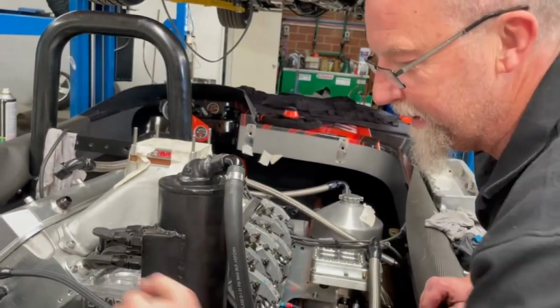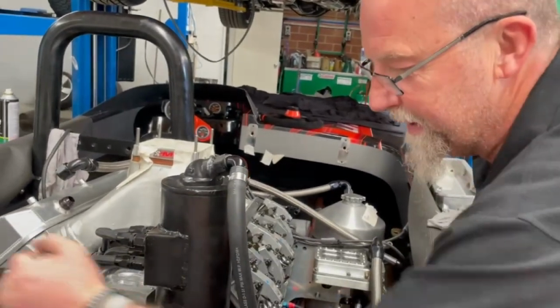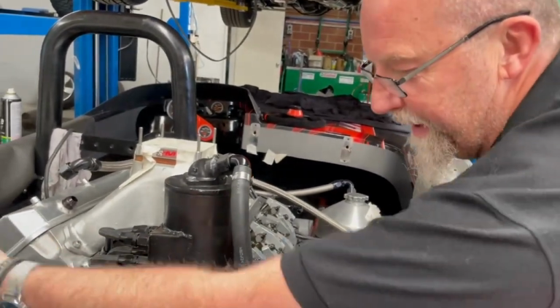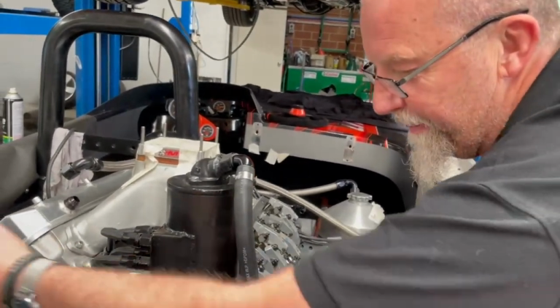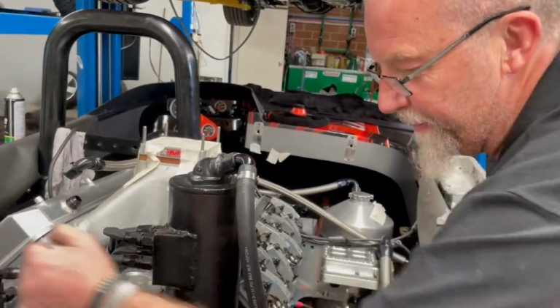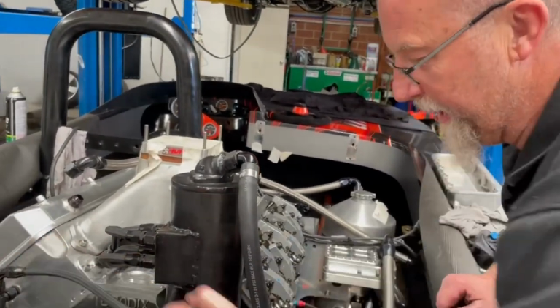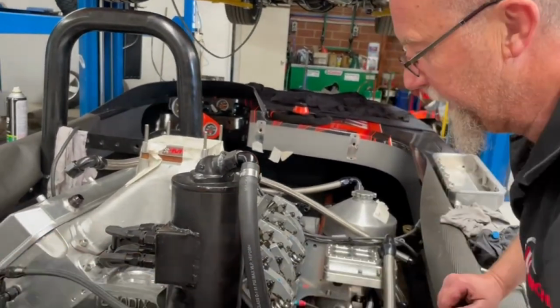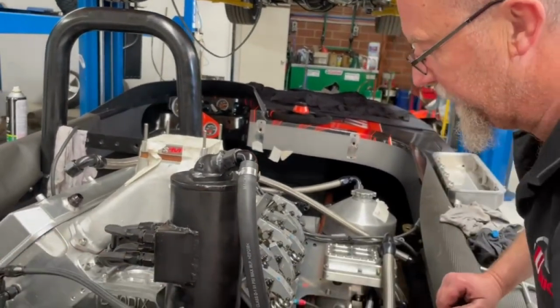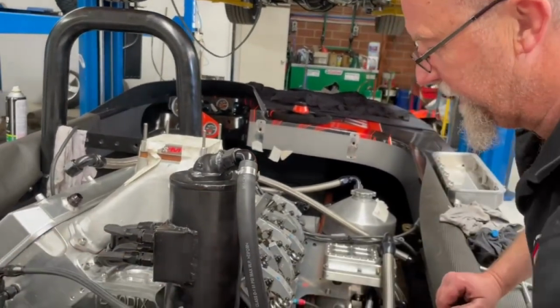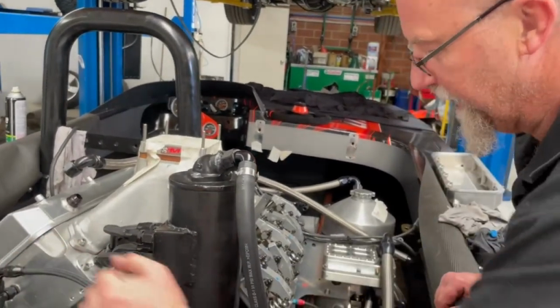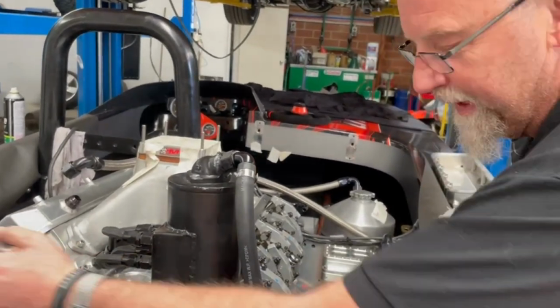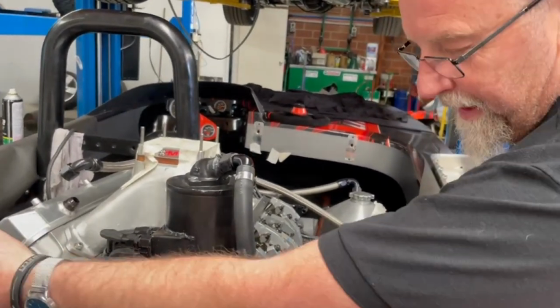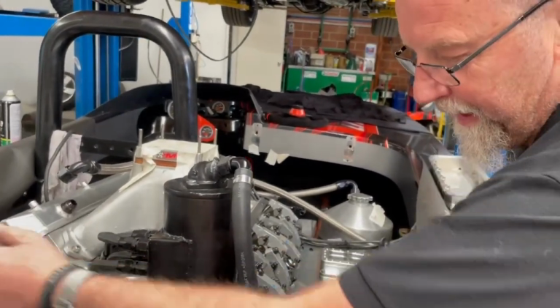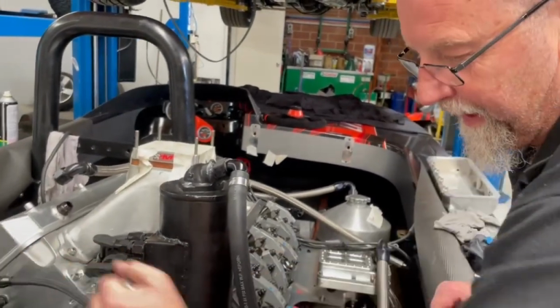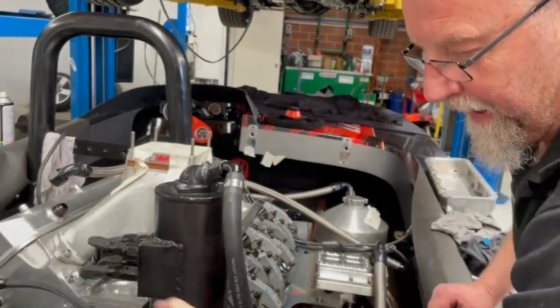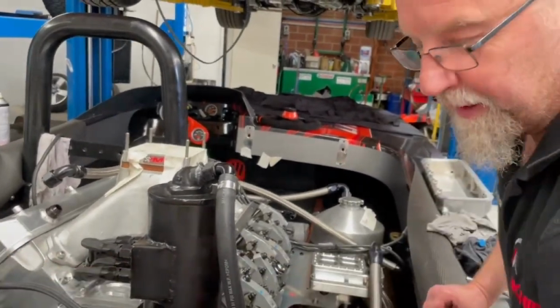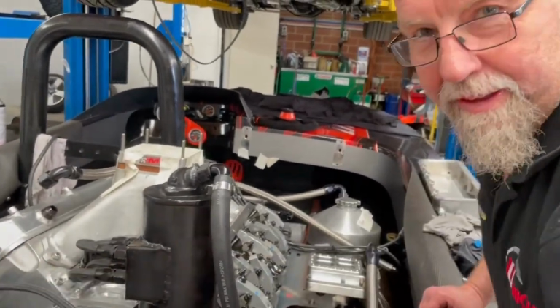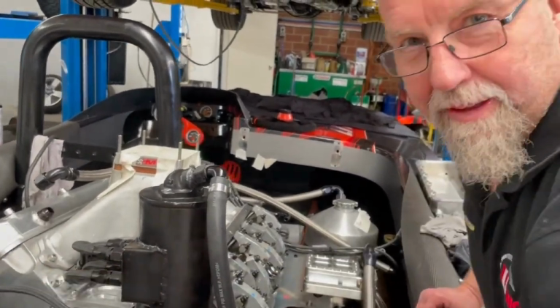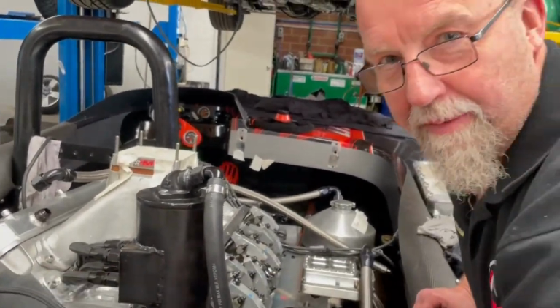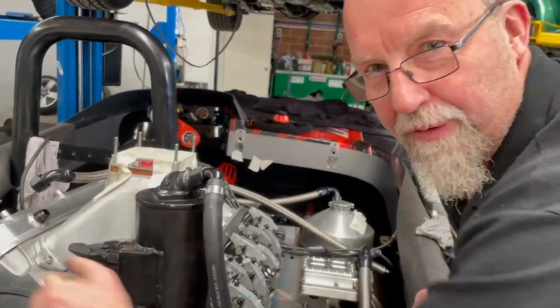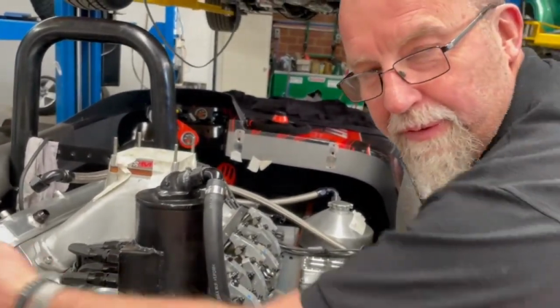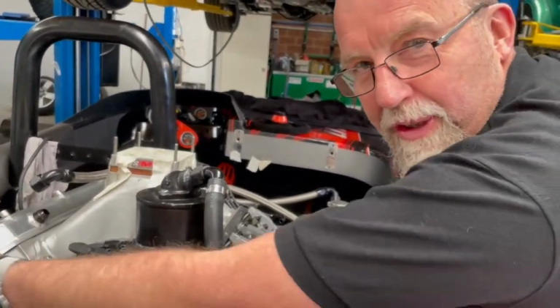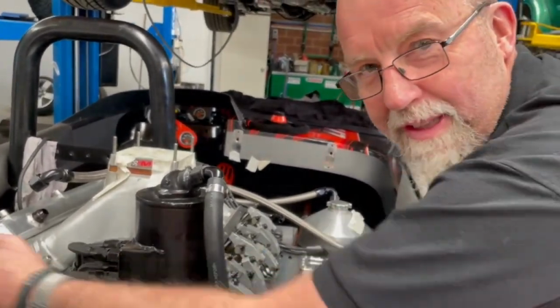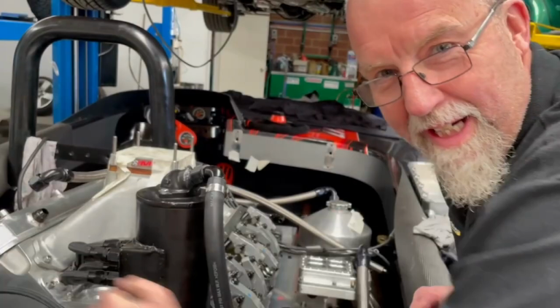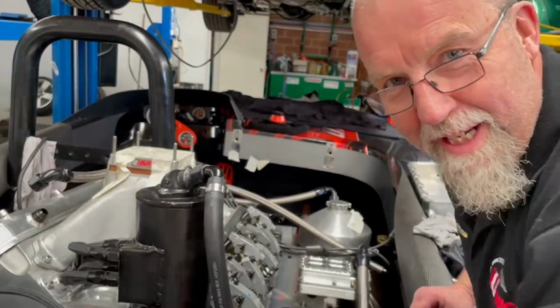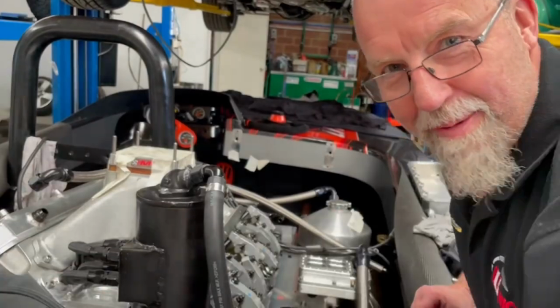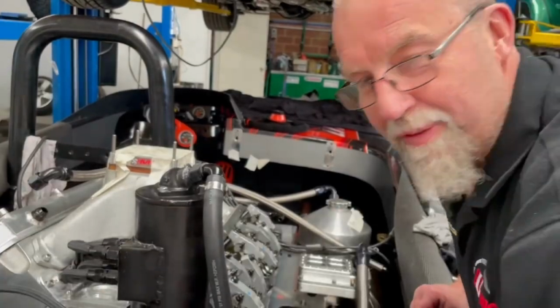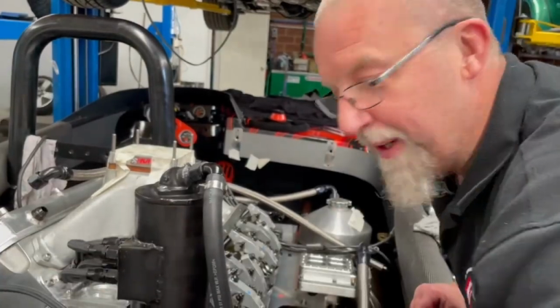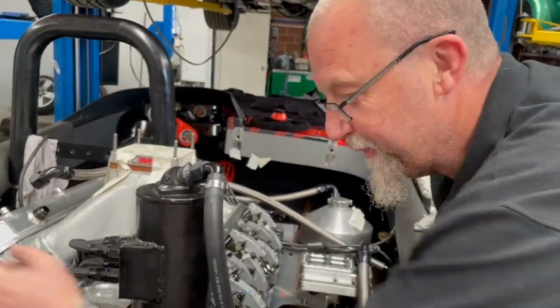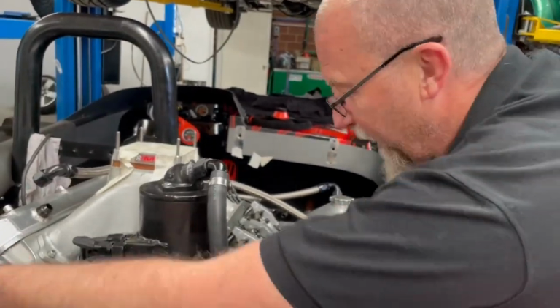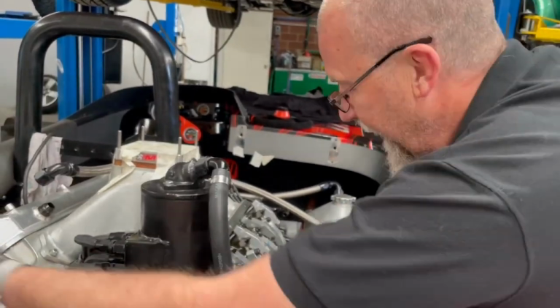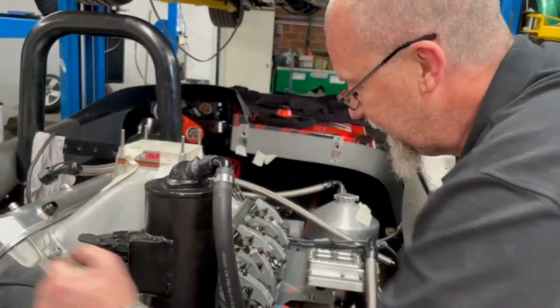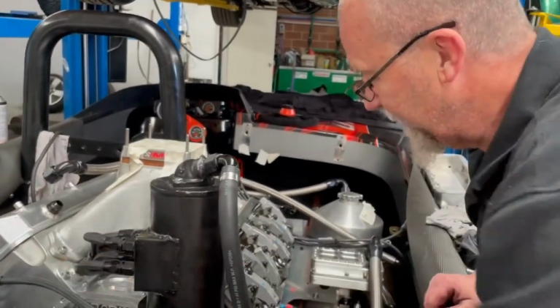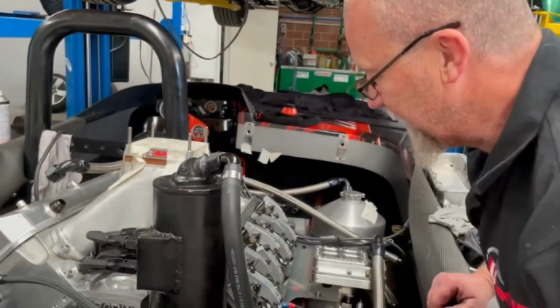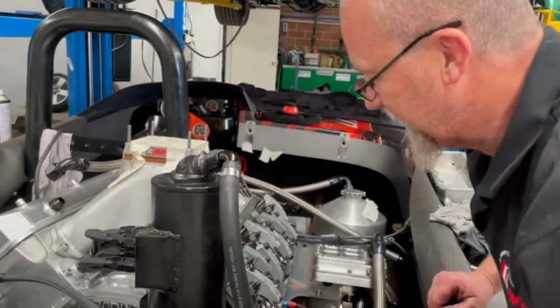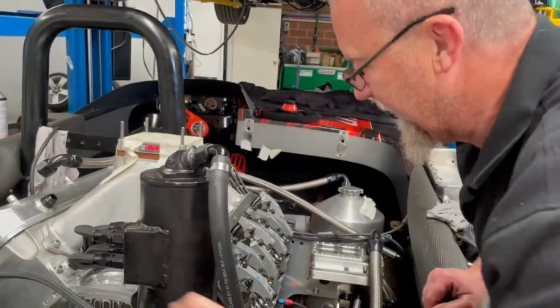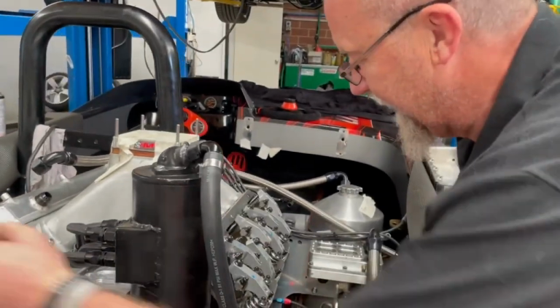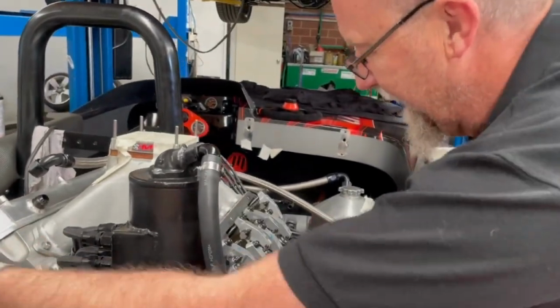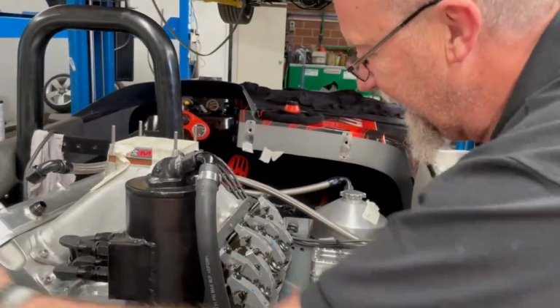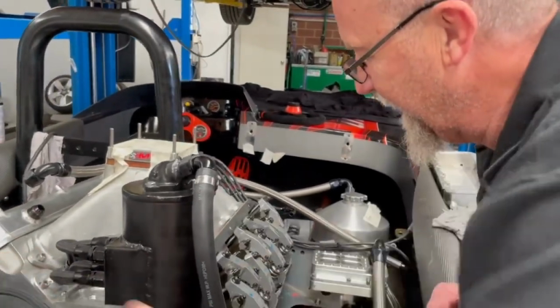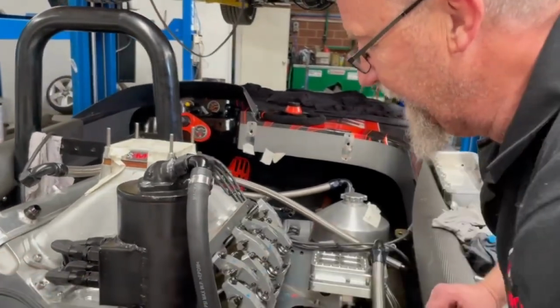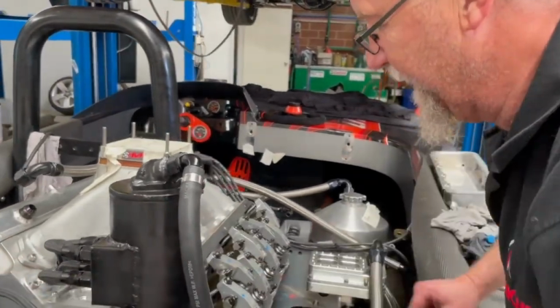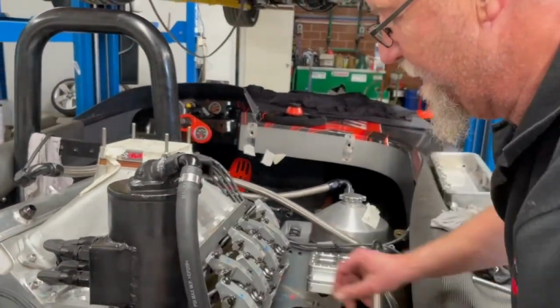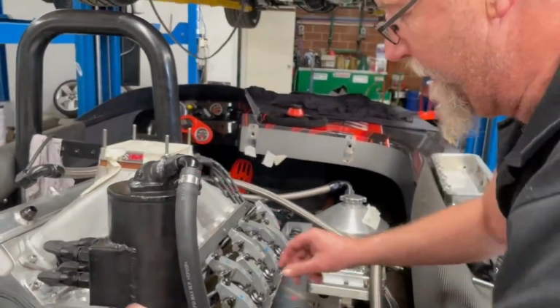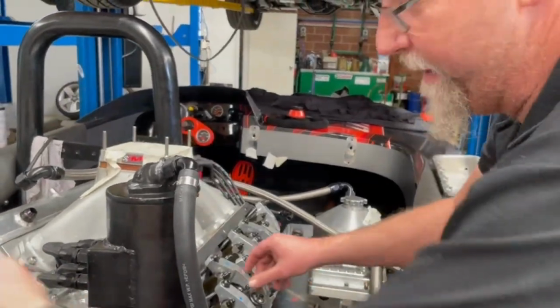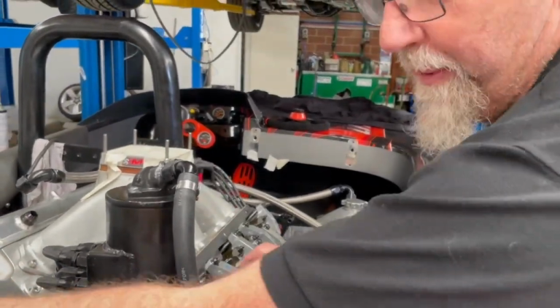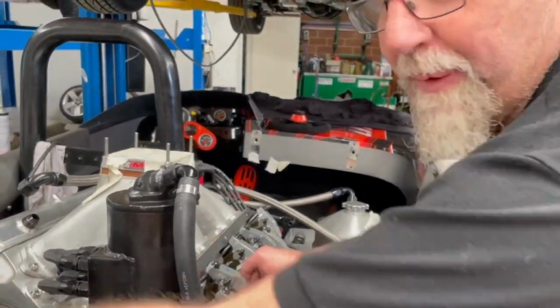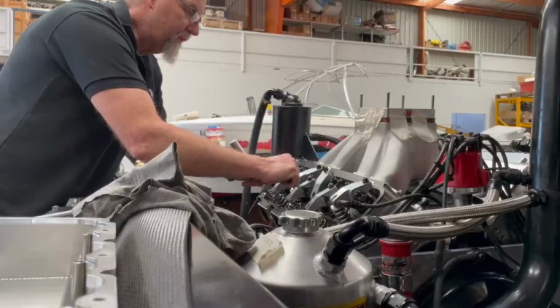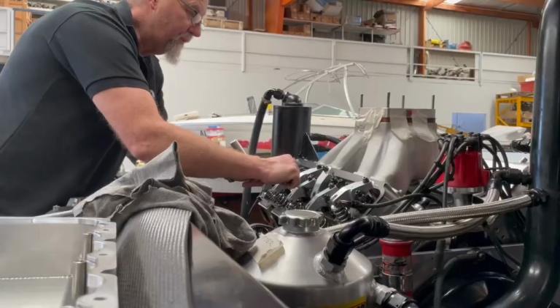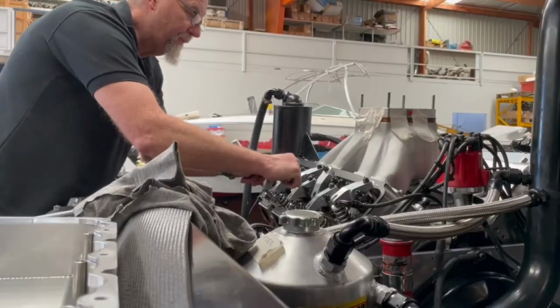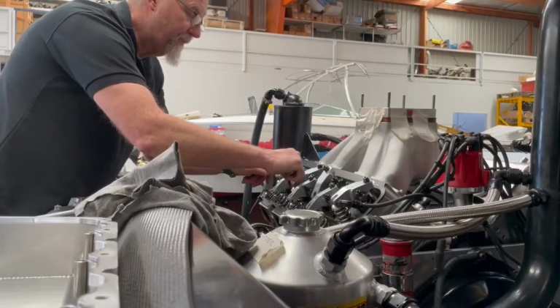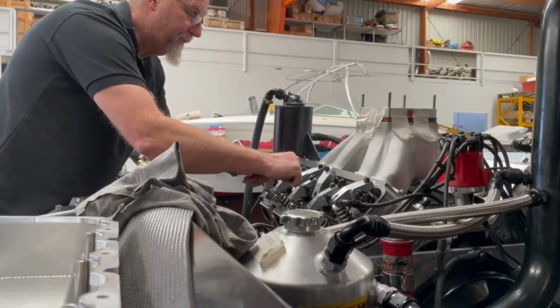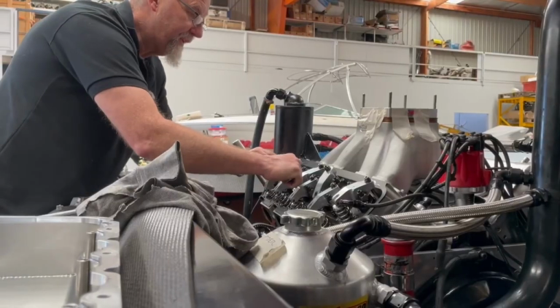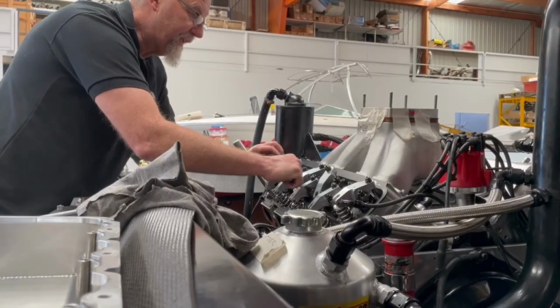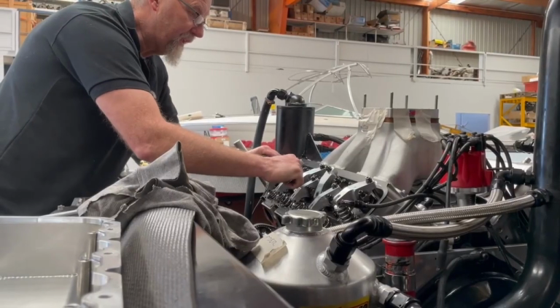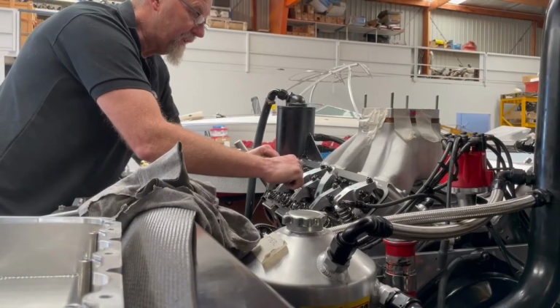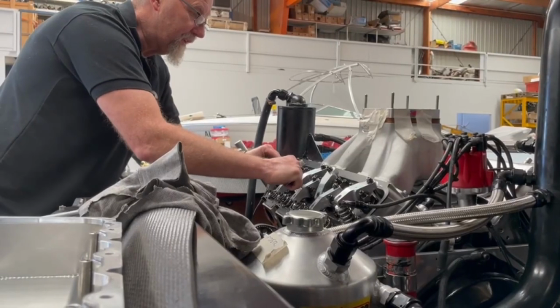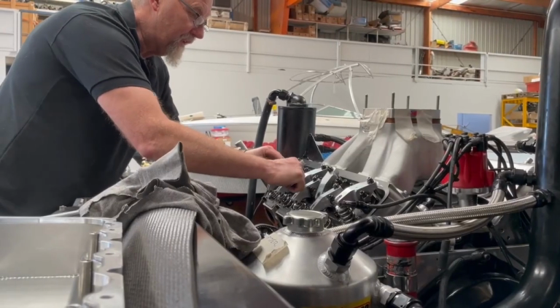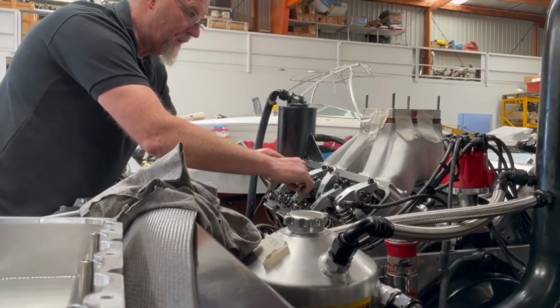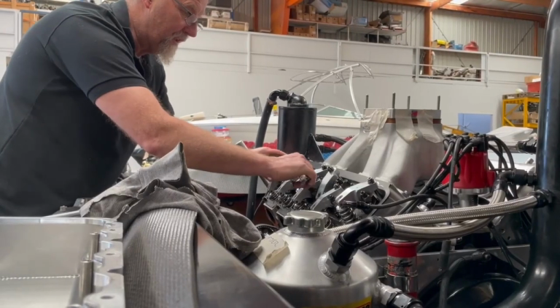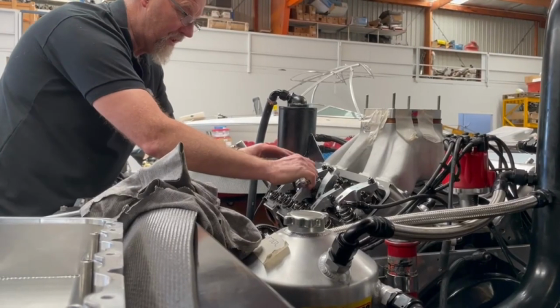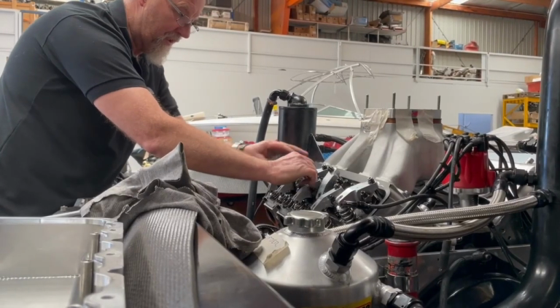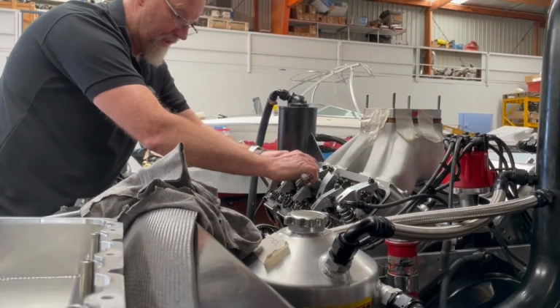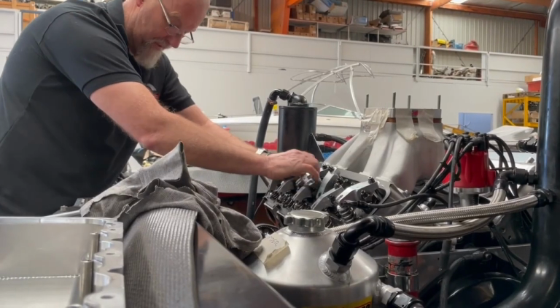It's got a full titanium valve train, so I'm just paranoid about valve clearances and the like.